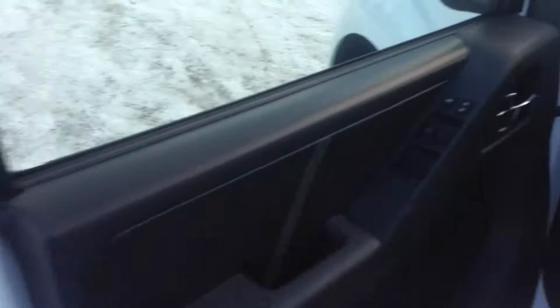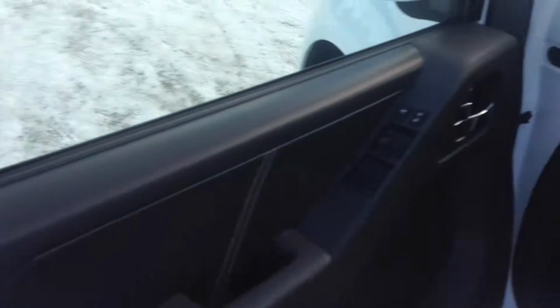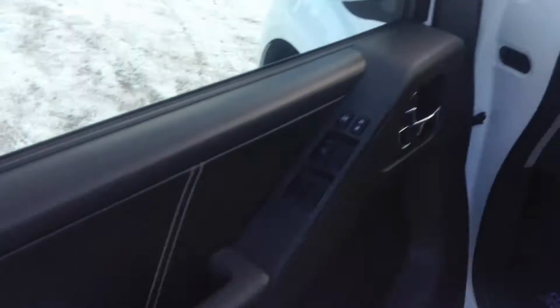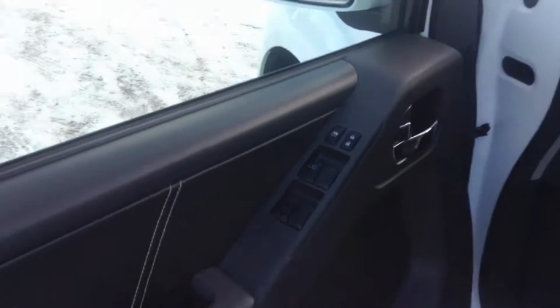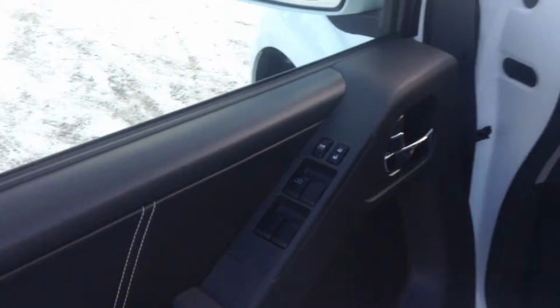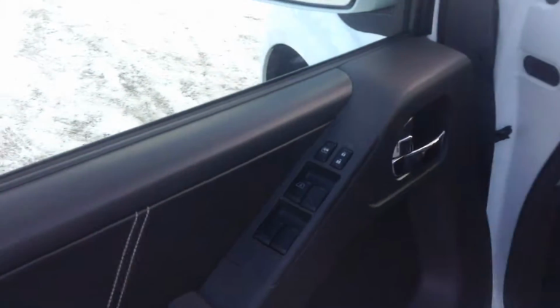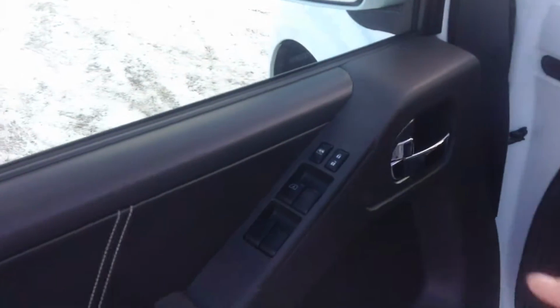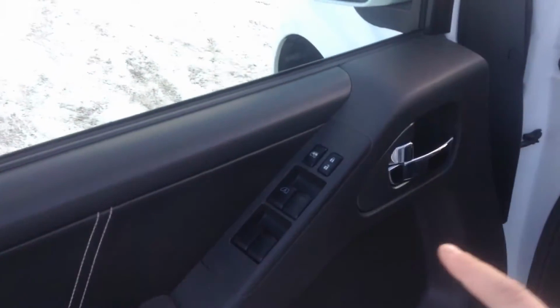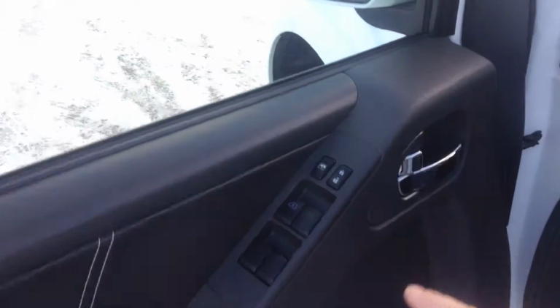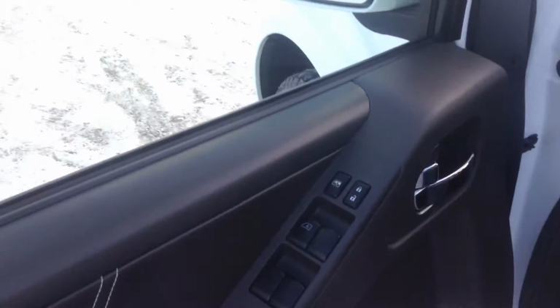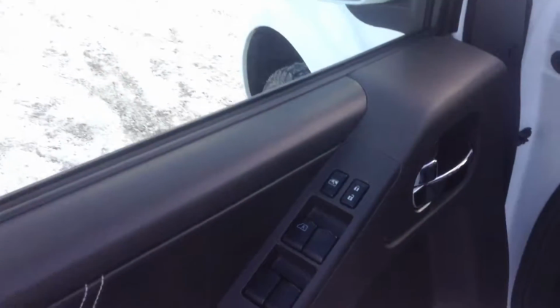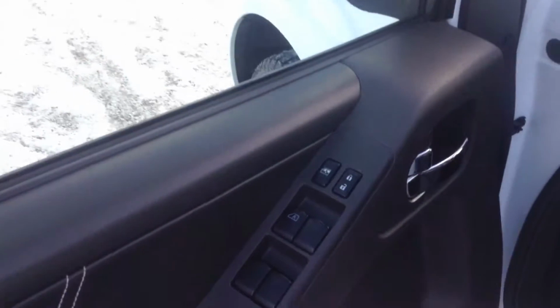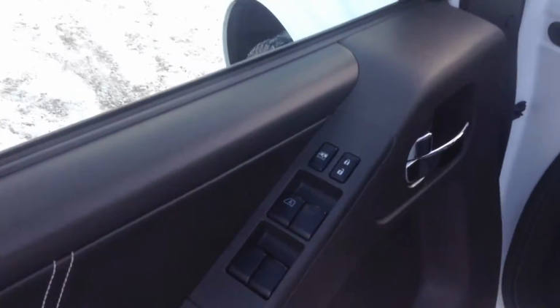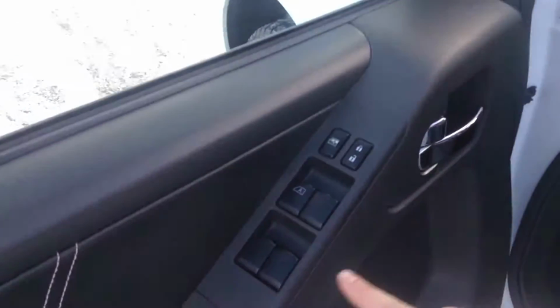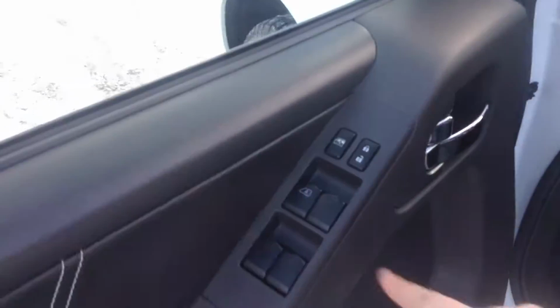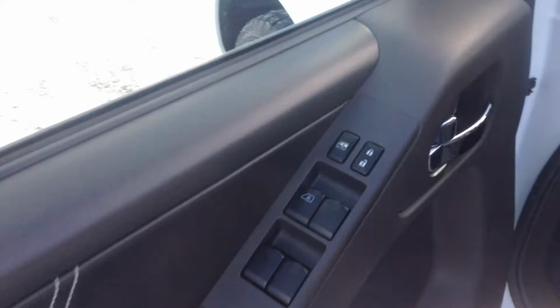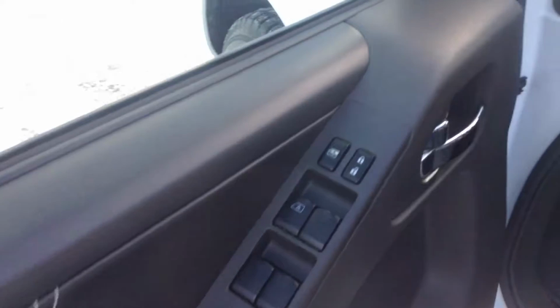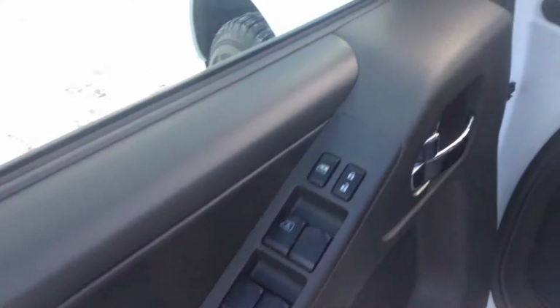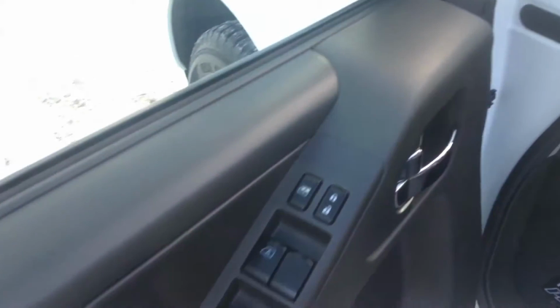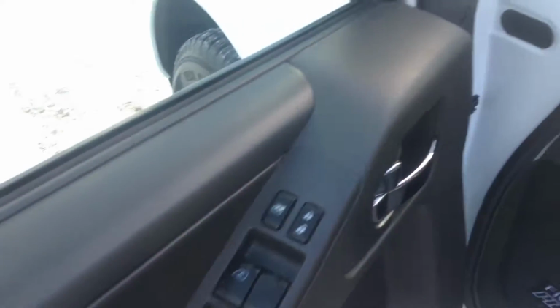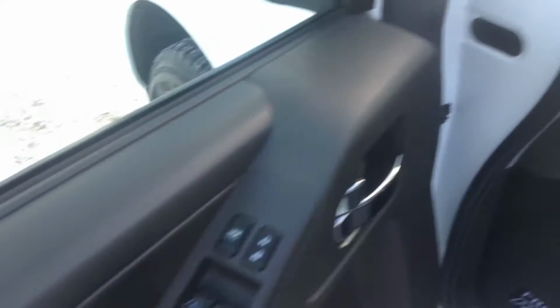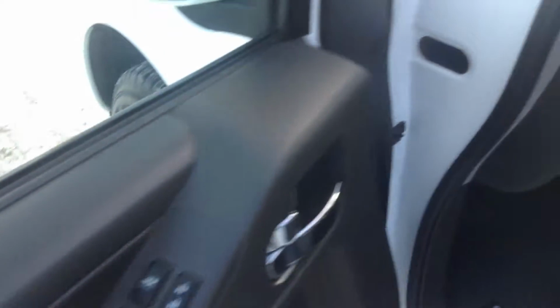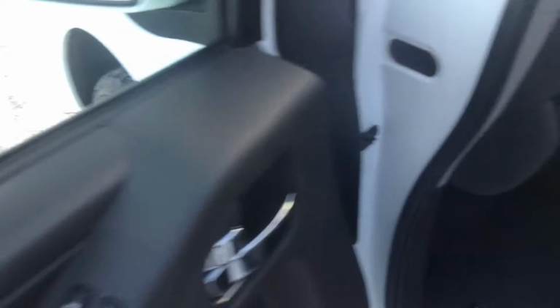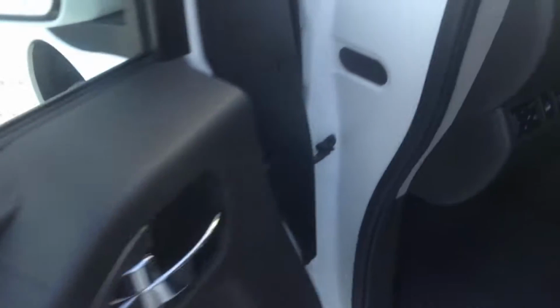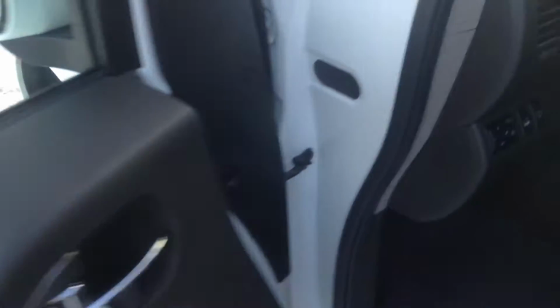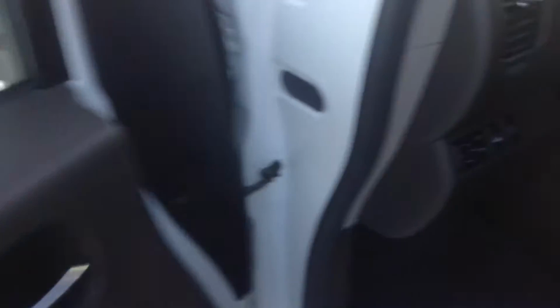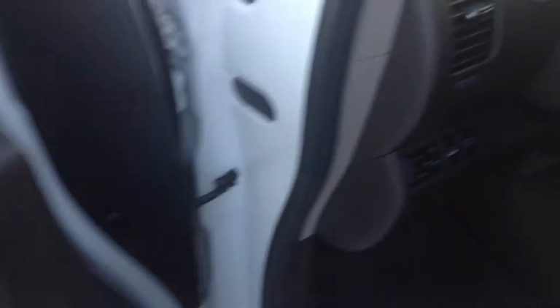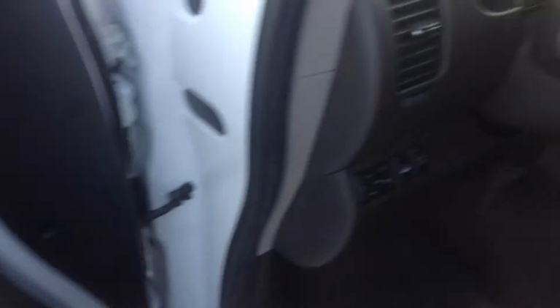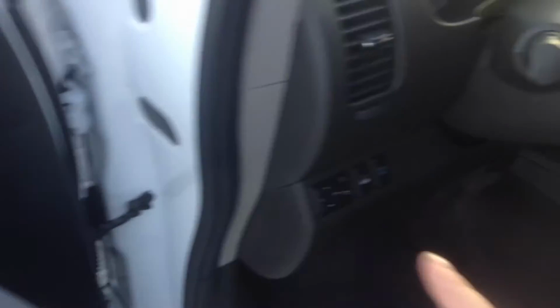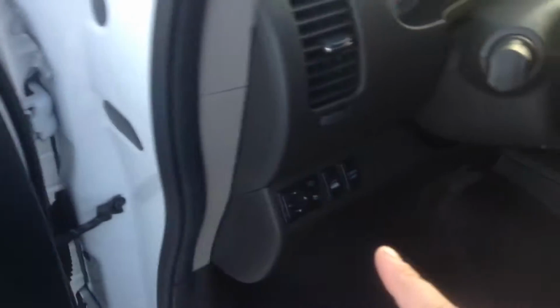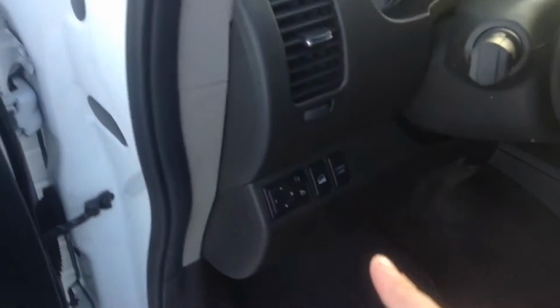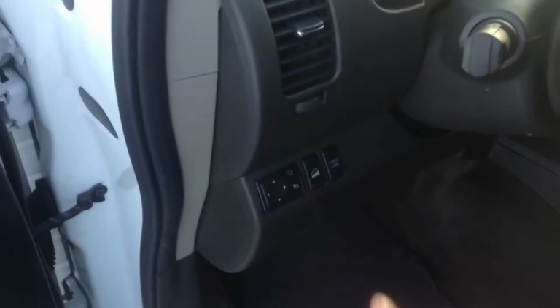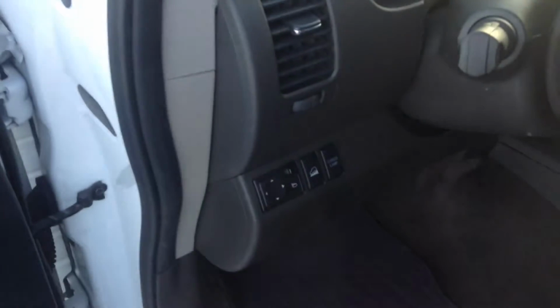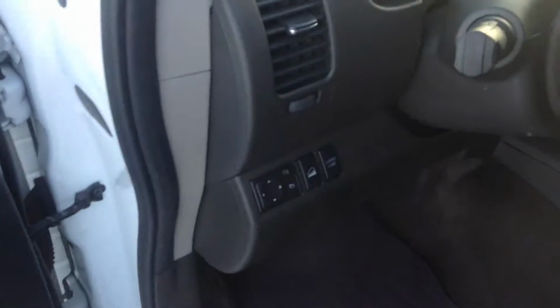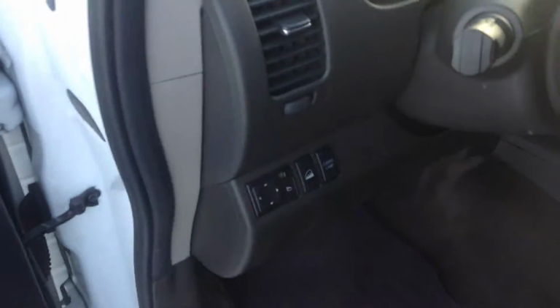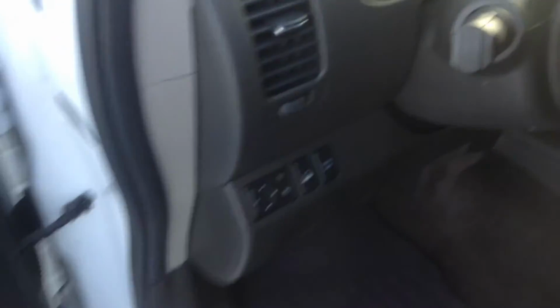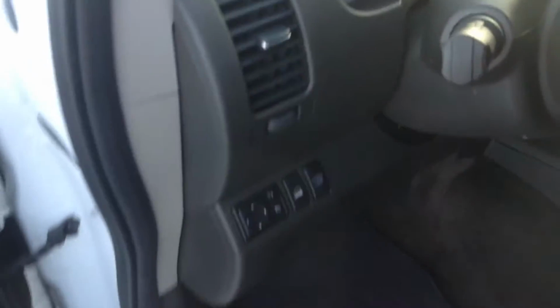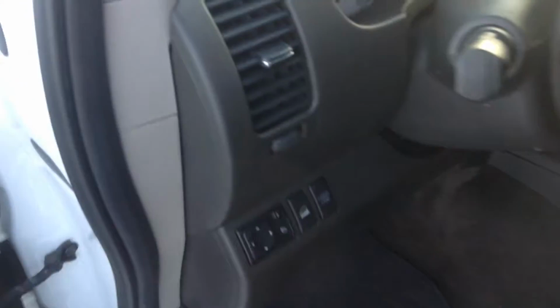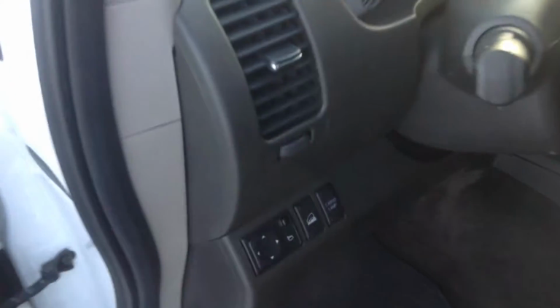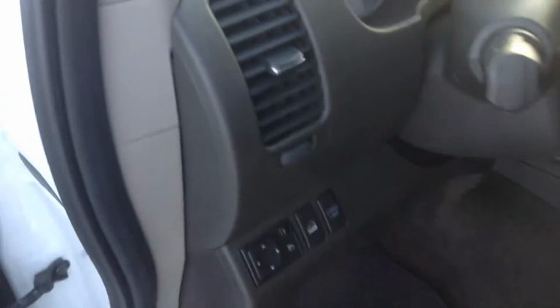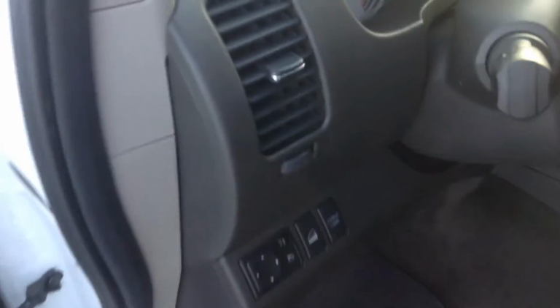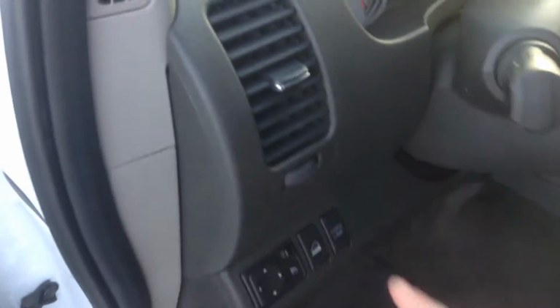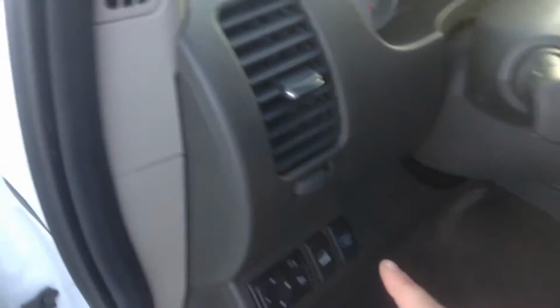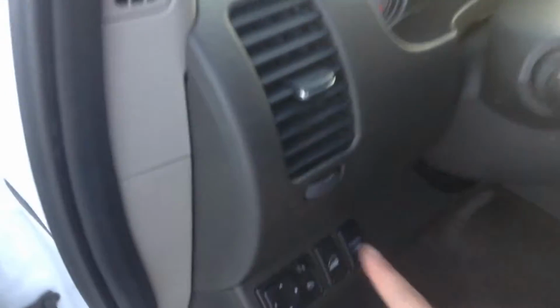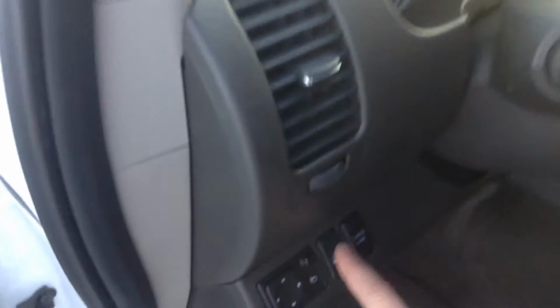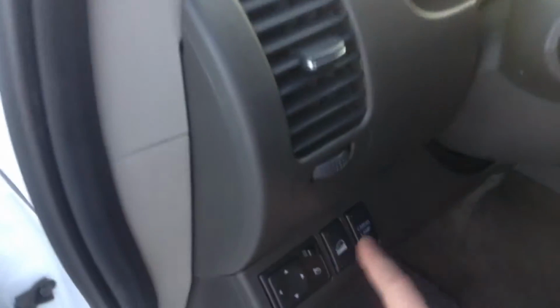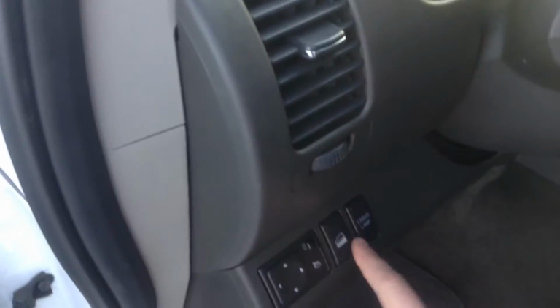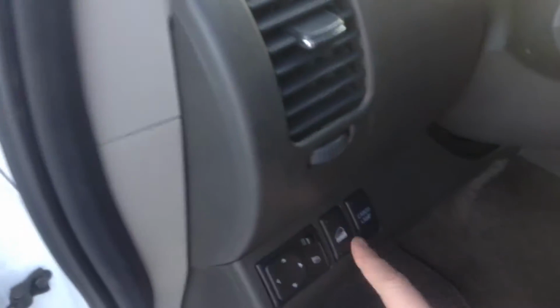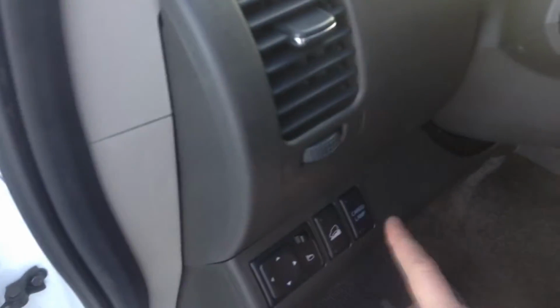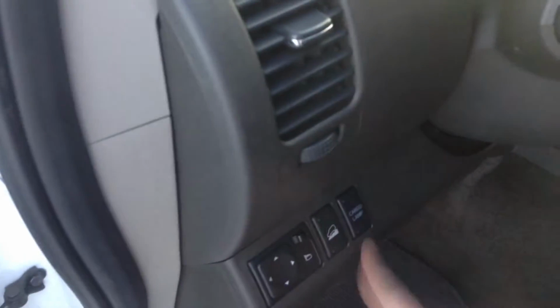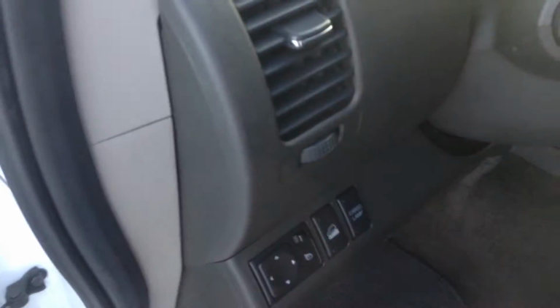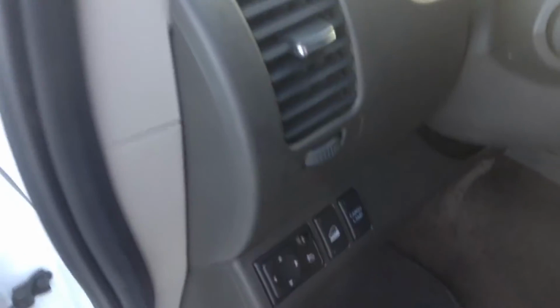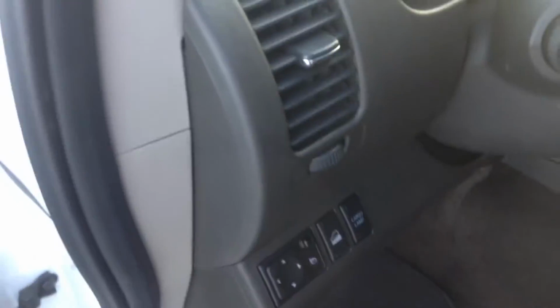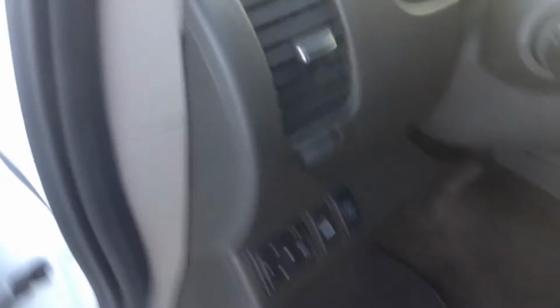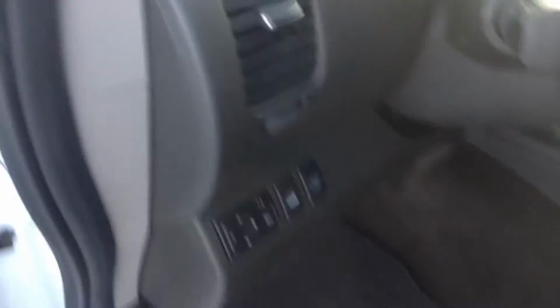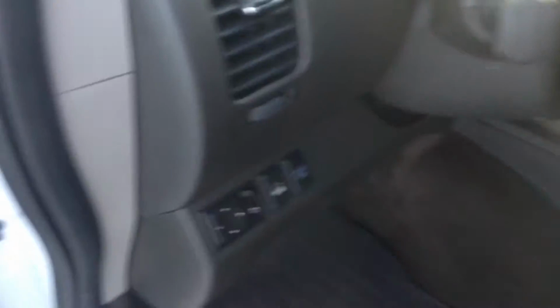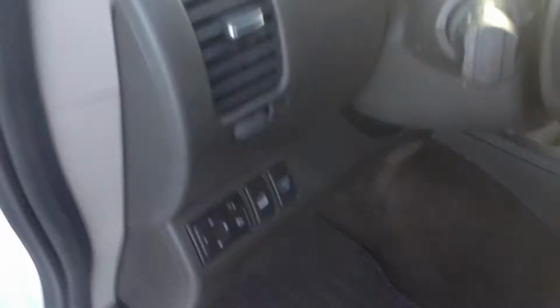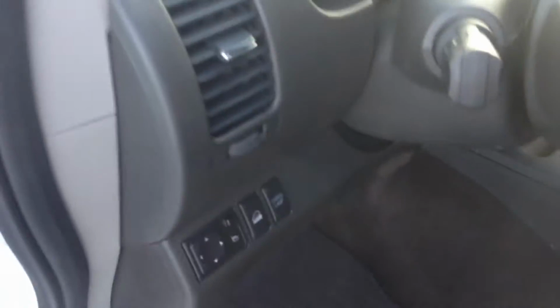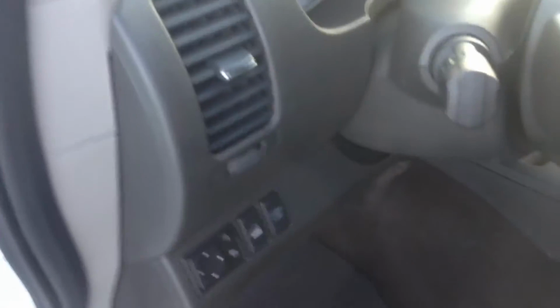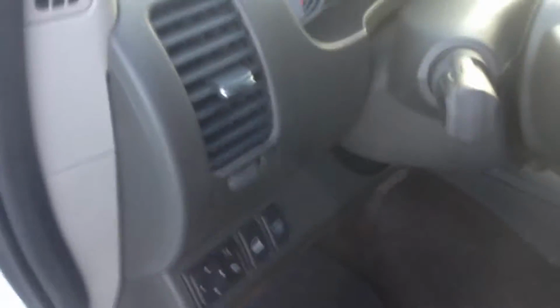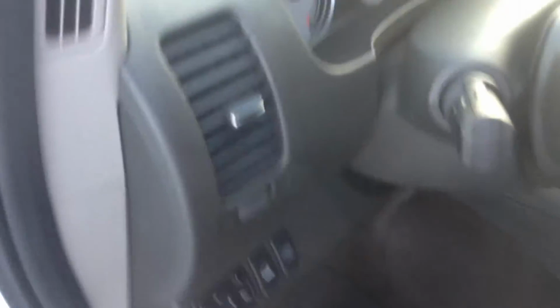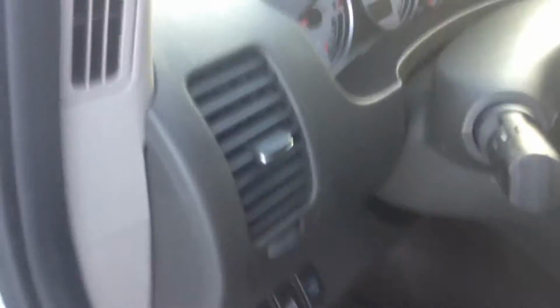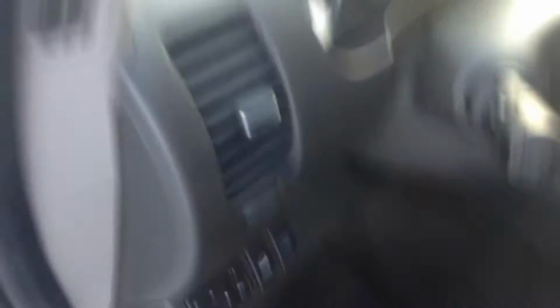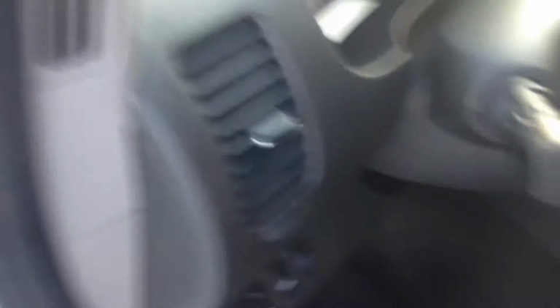Coming in on our door we have our power windows, locks, mirrors right there, our downhill brake assist and our cargo lamp as well.